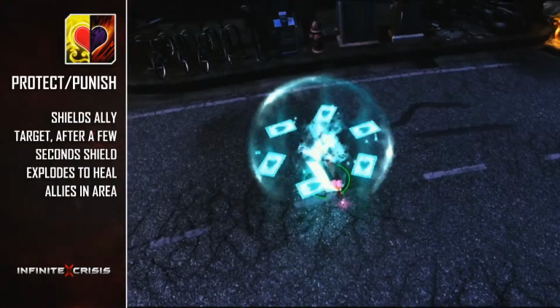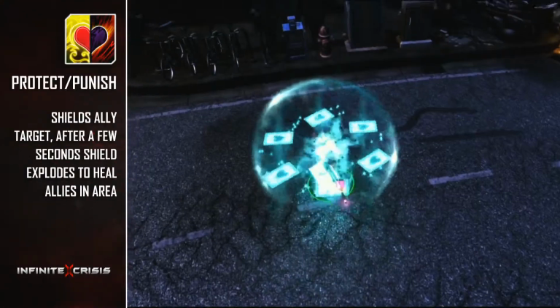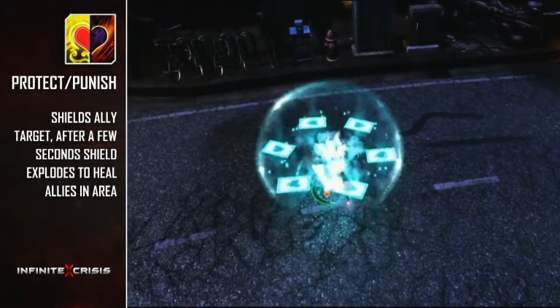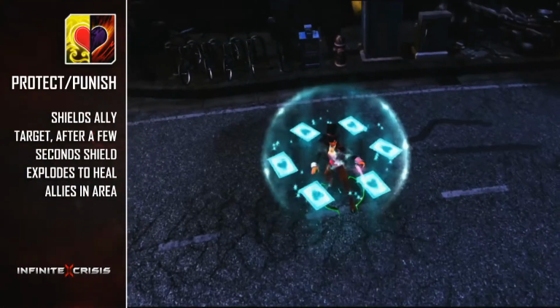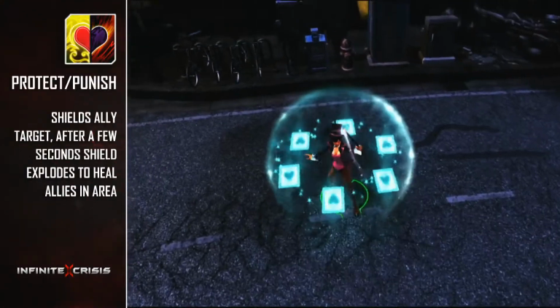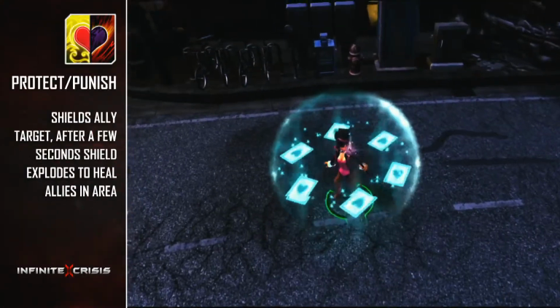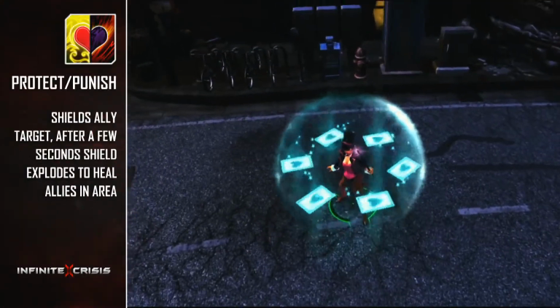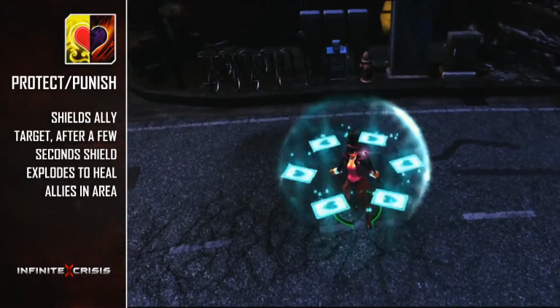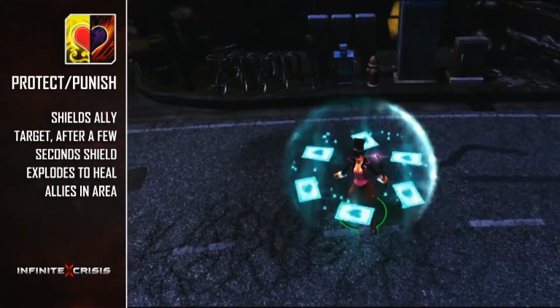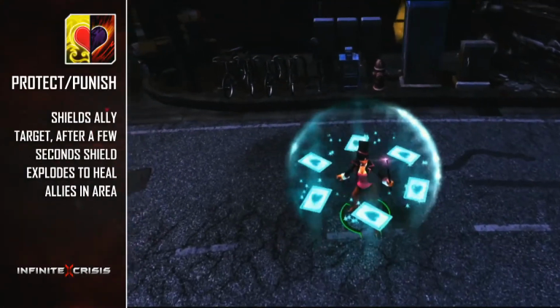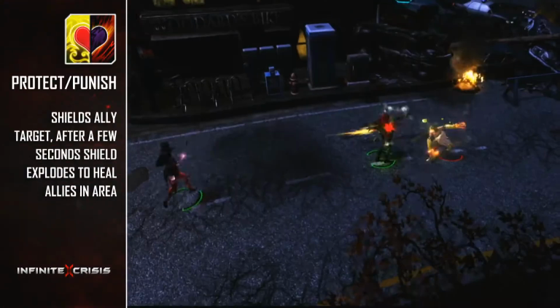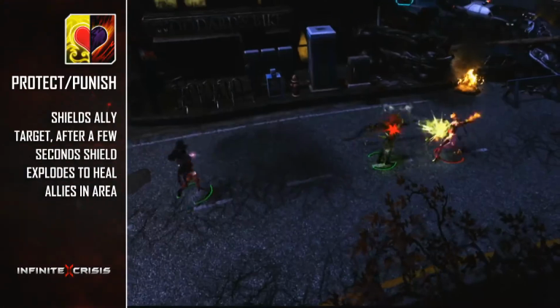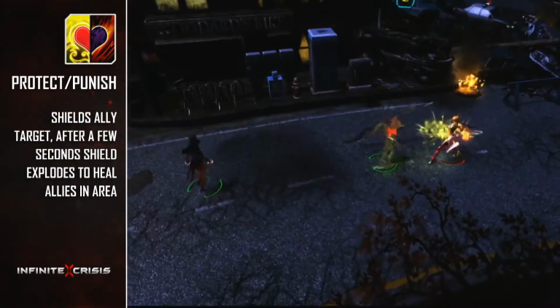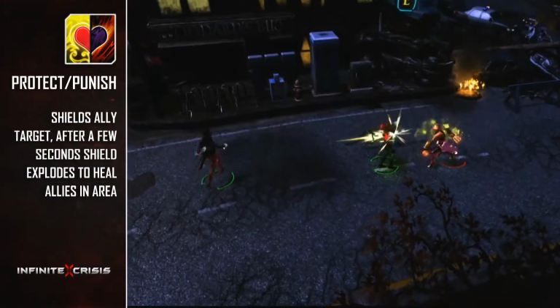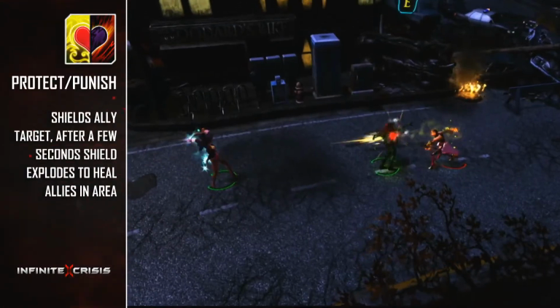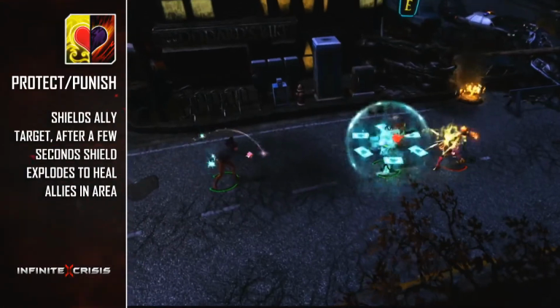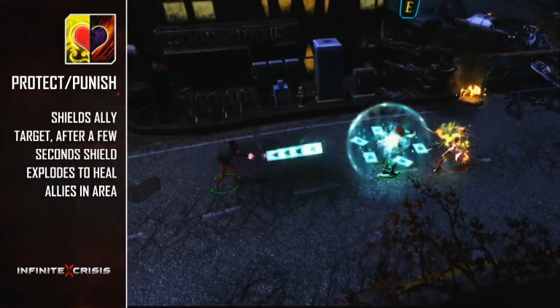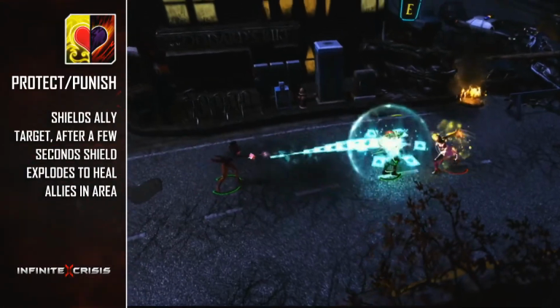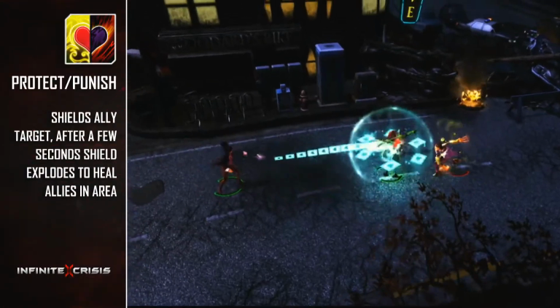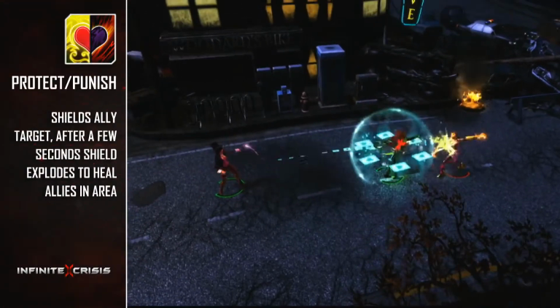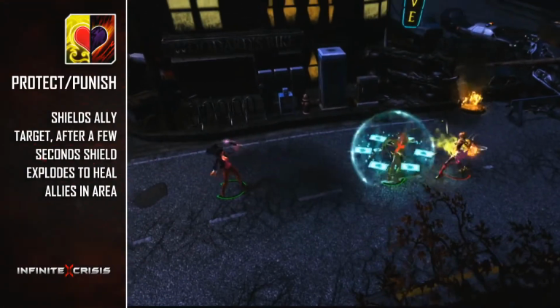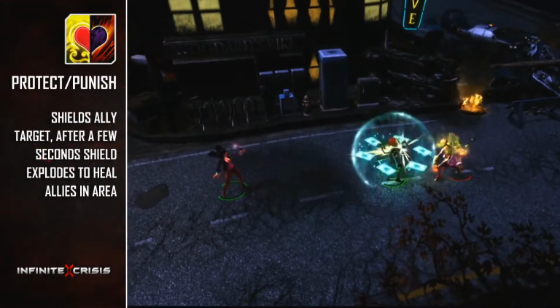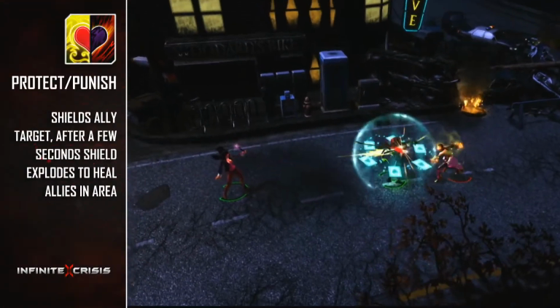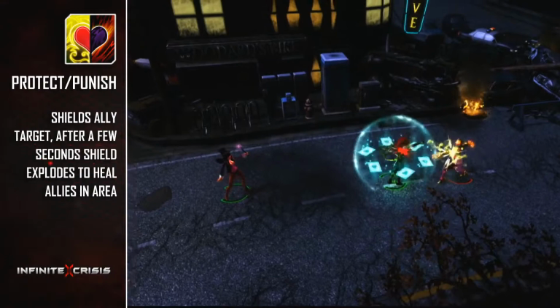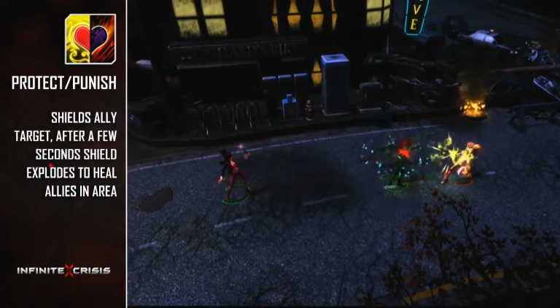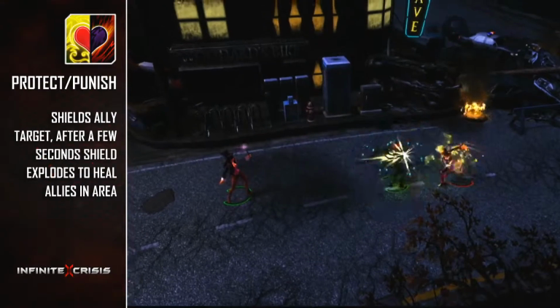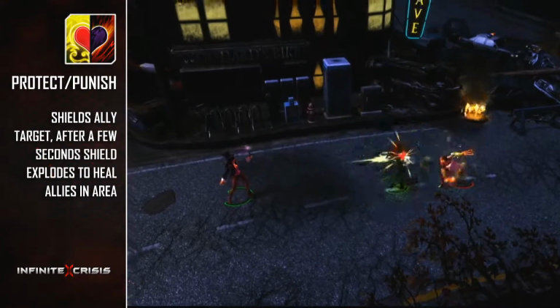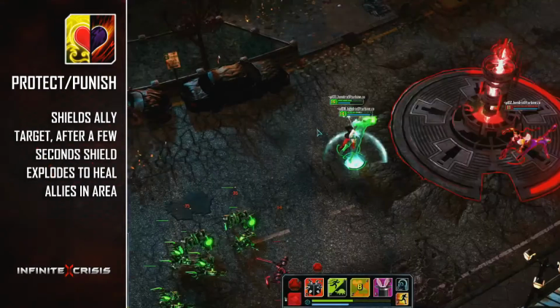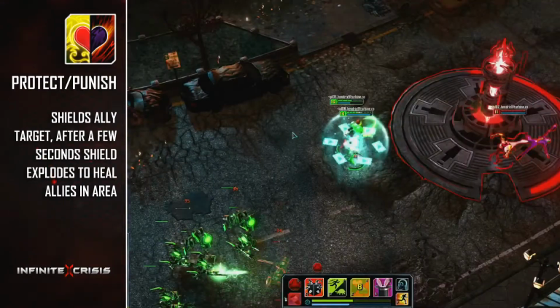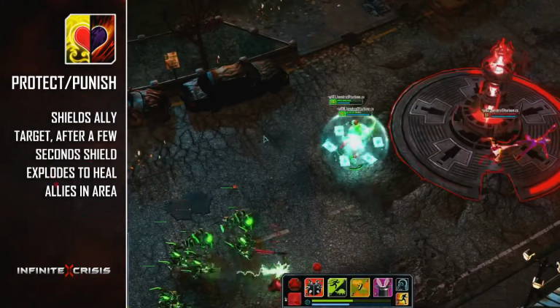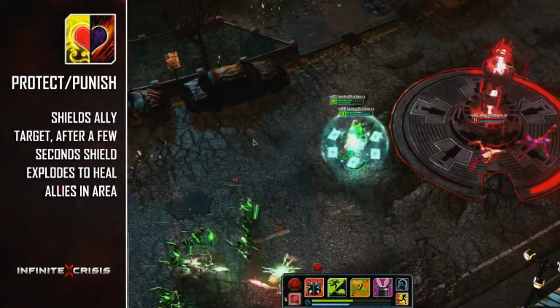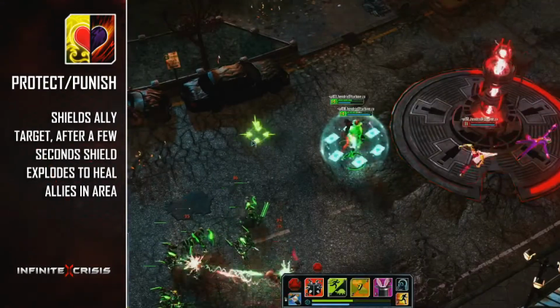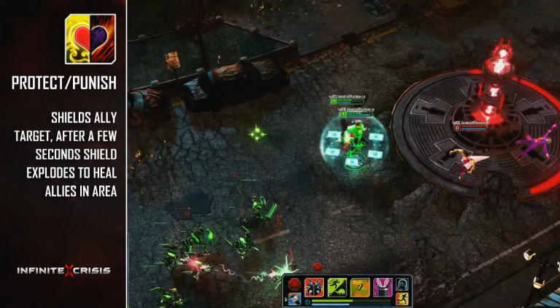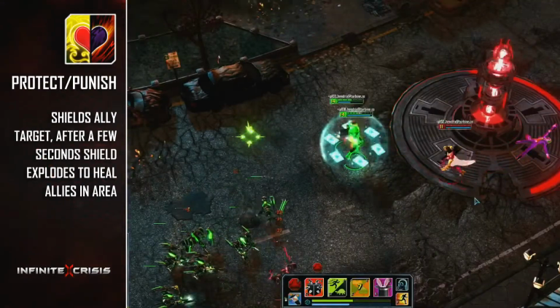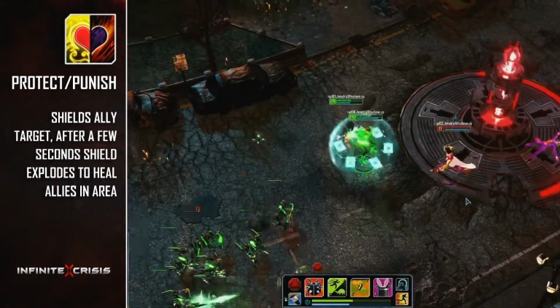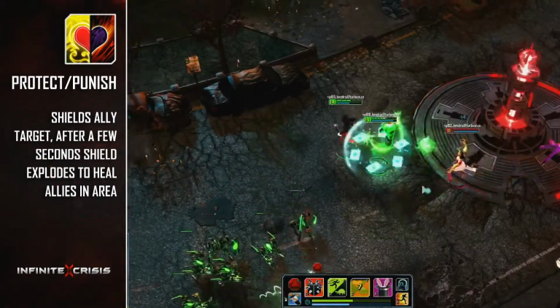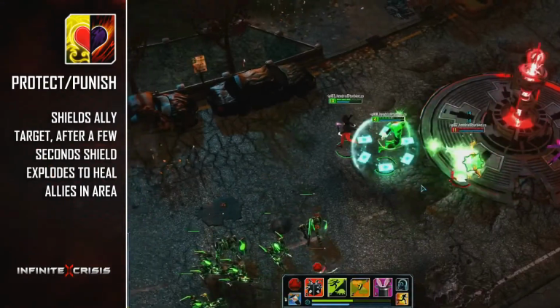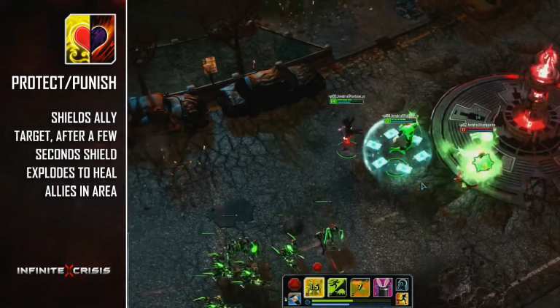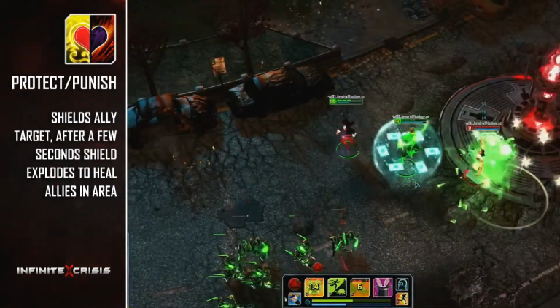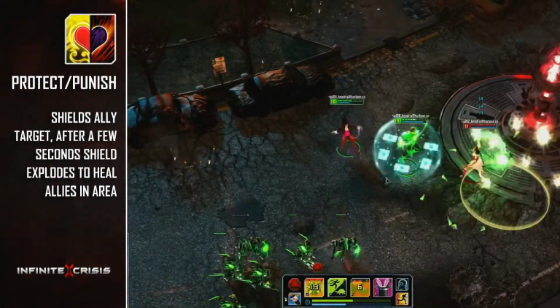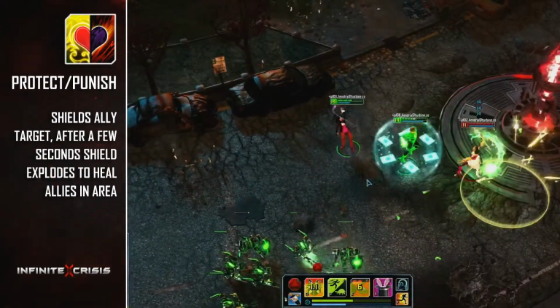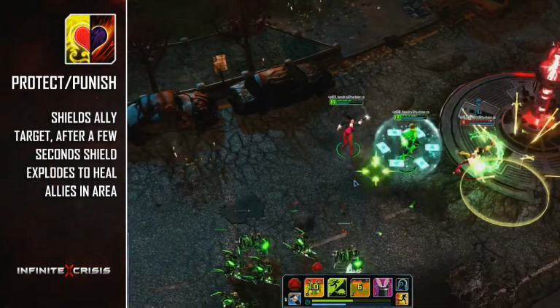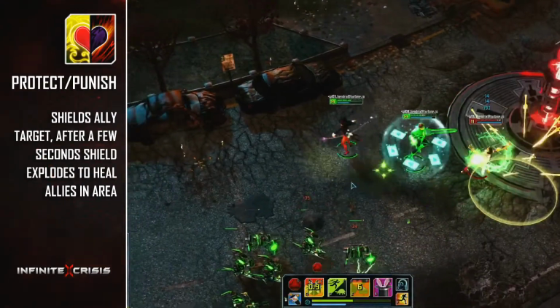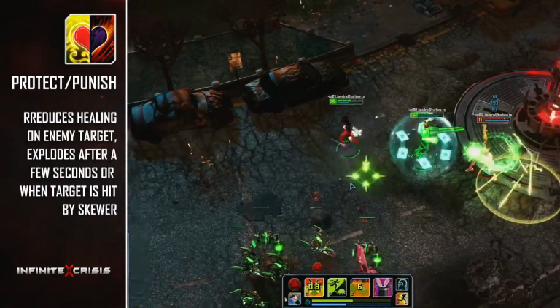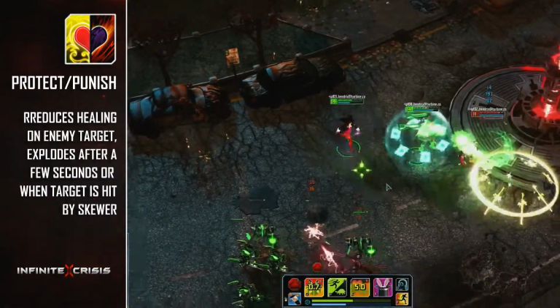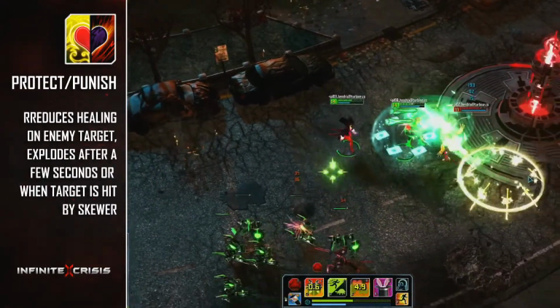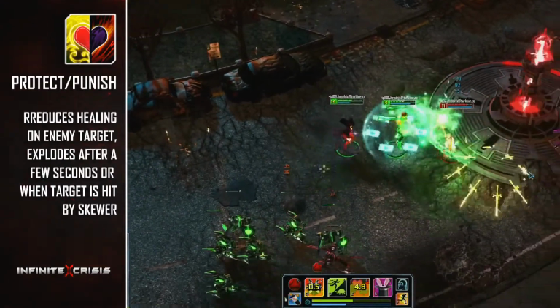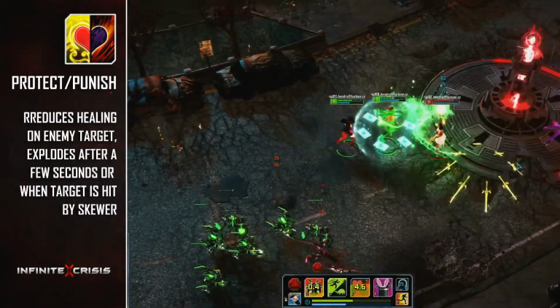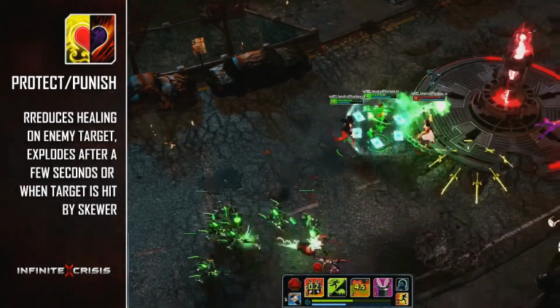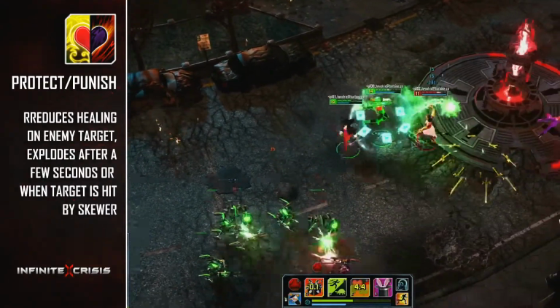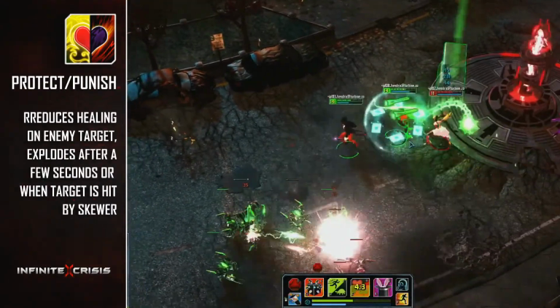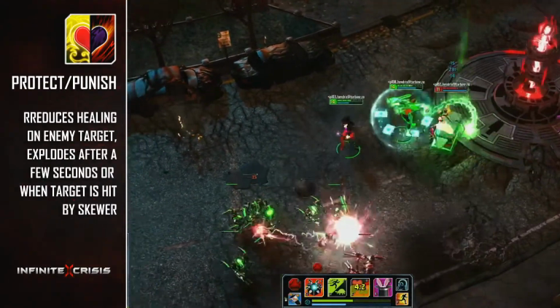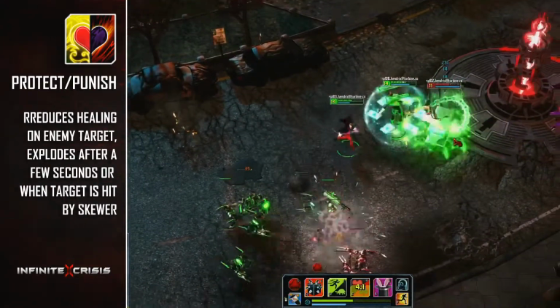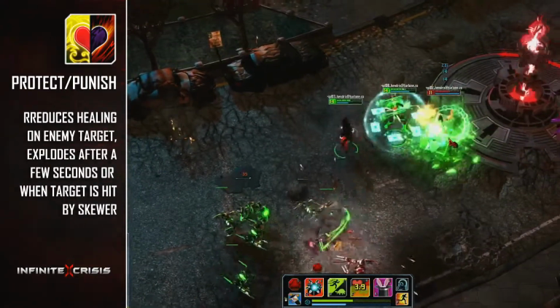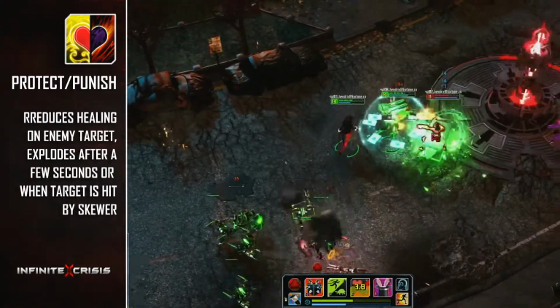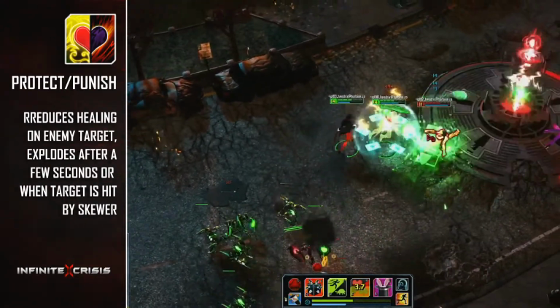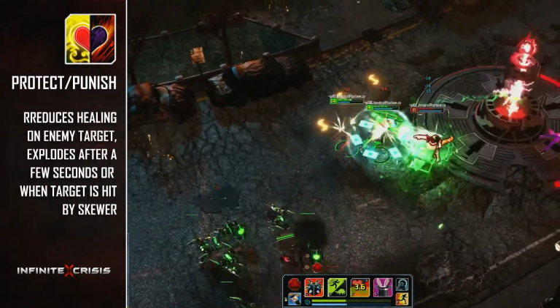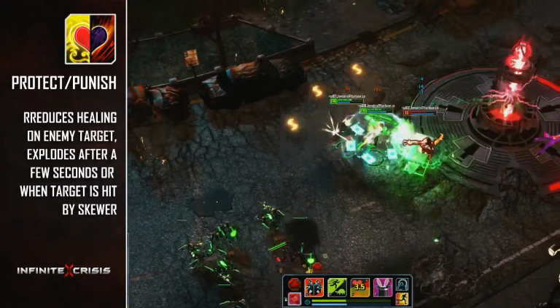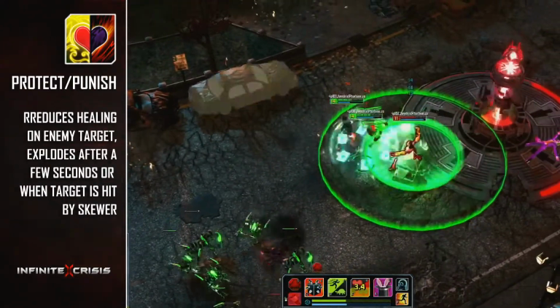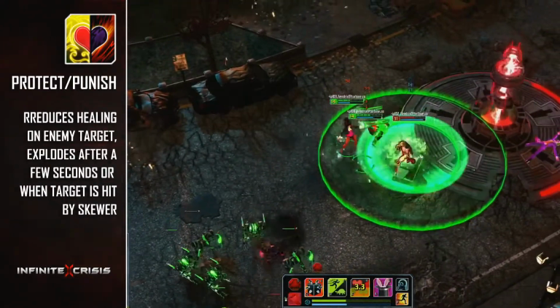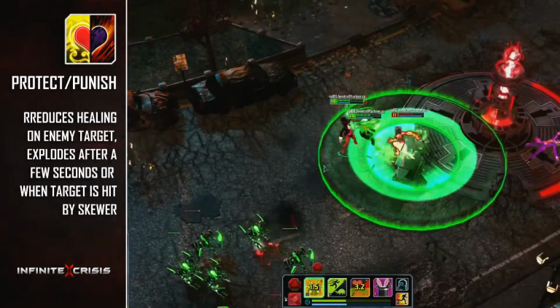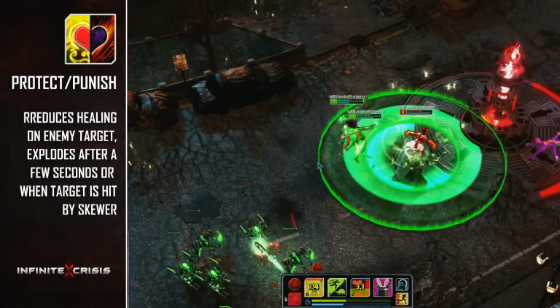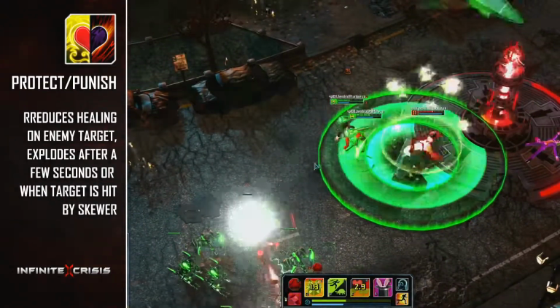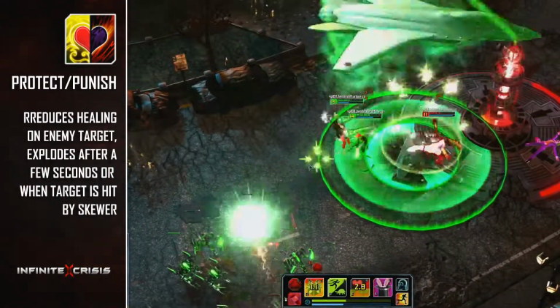Protect and Punish can provide an ally a shield that scales by Zatanna's will, and if the shield is unbroken, it will explode and heal all allies in an area.